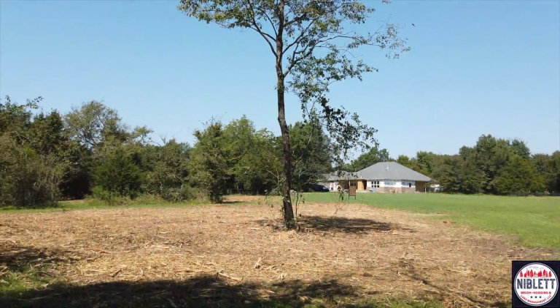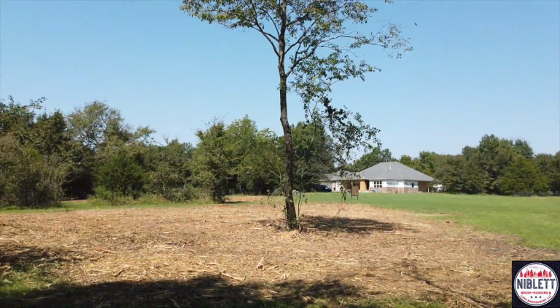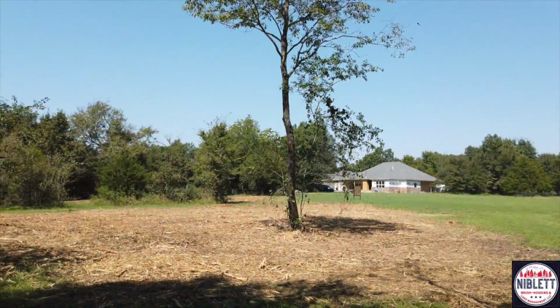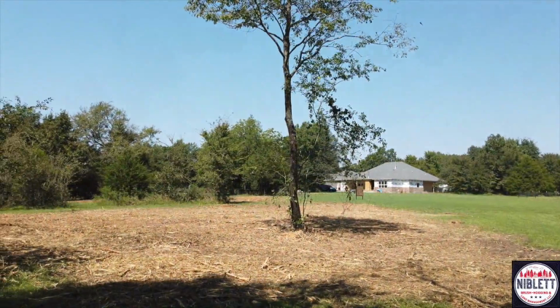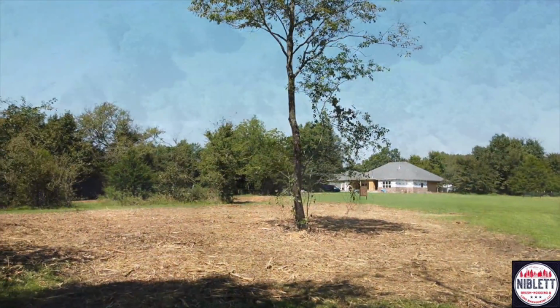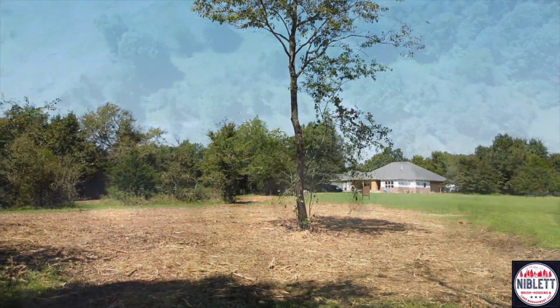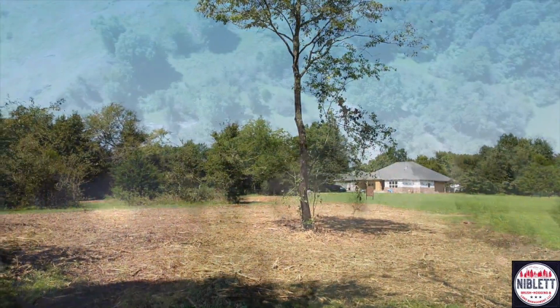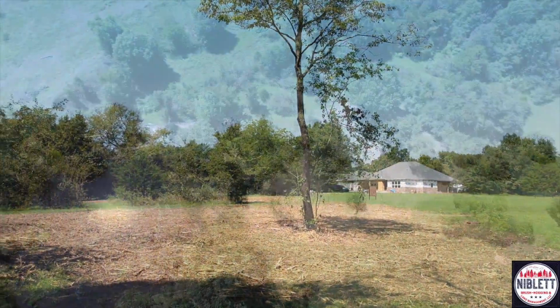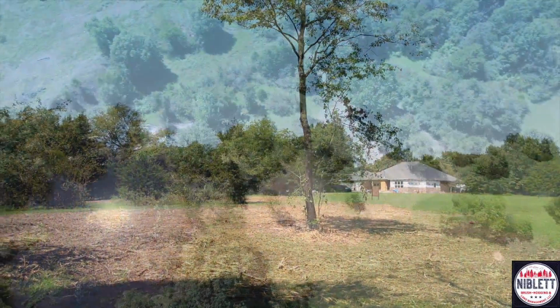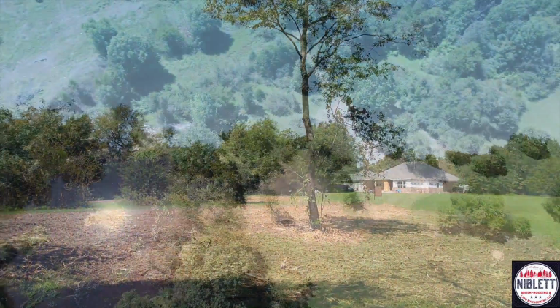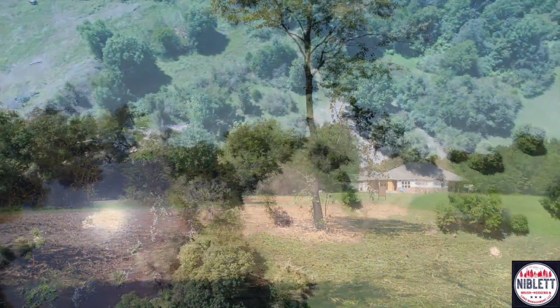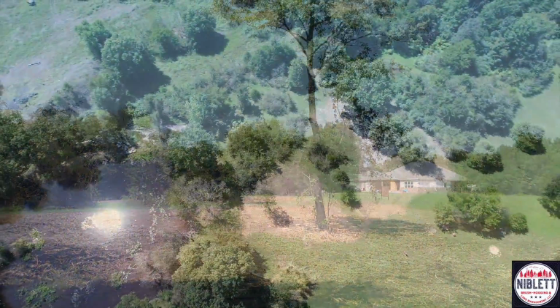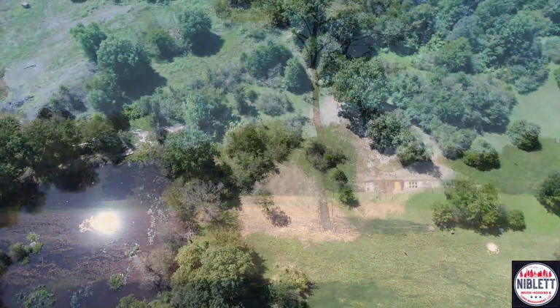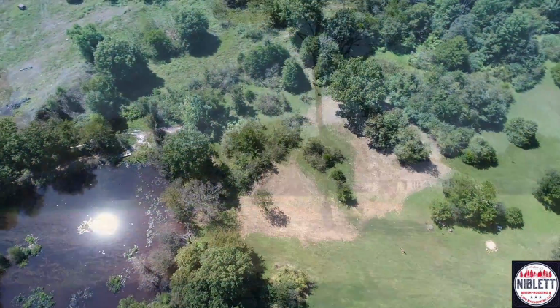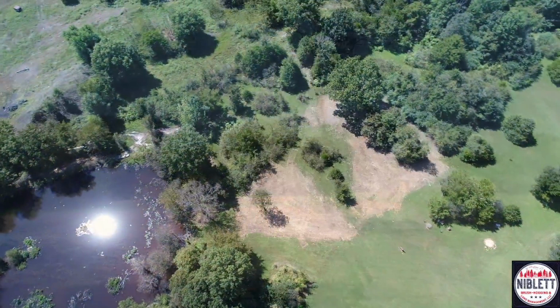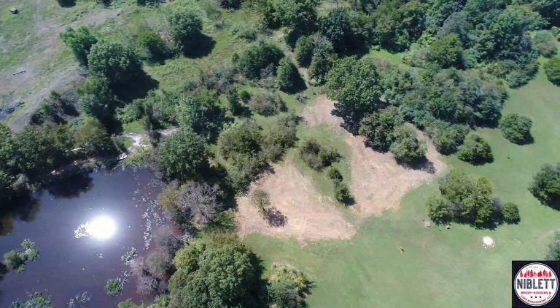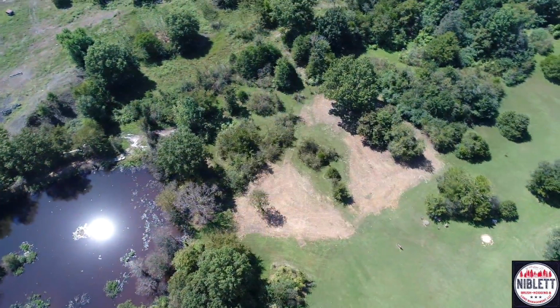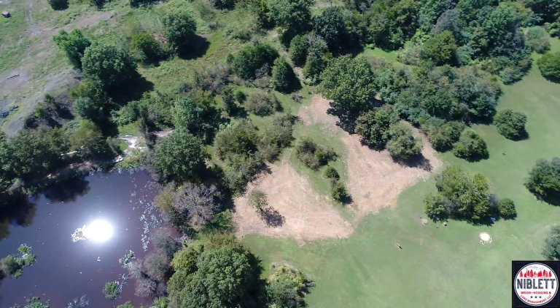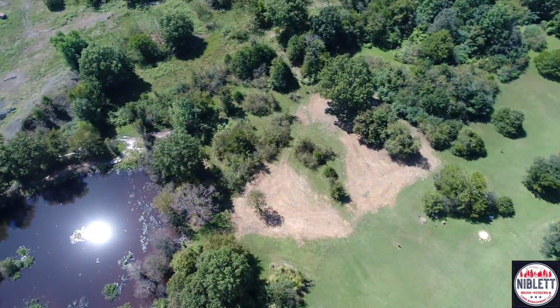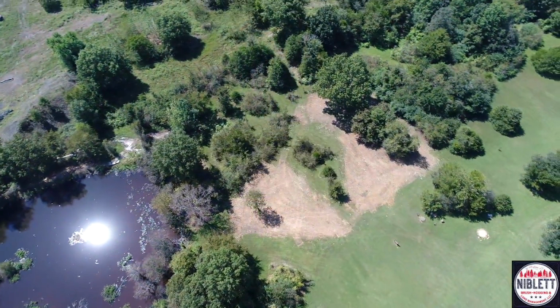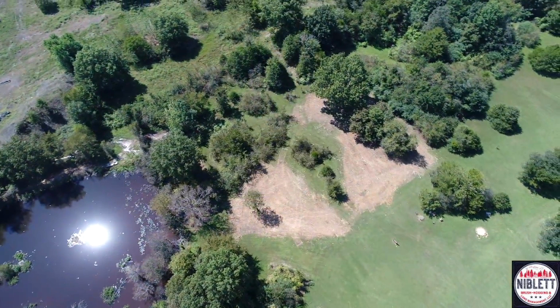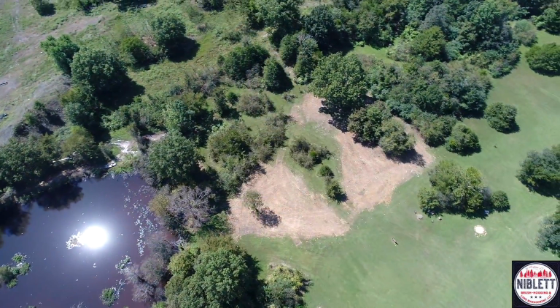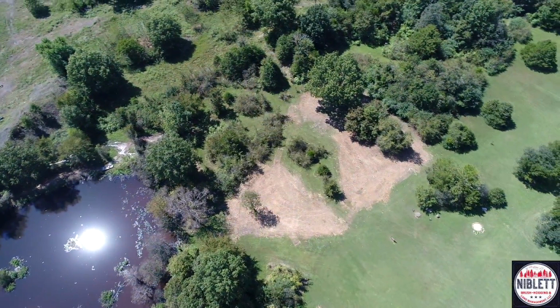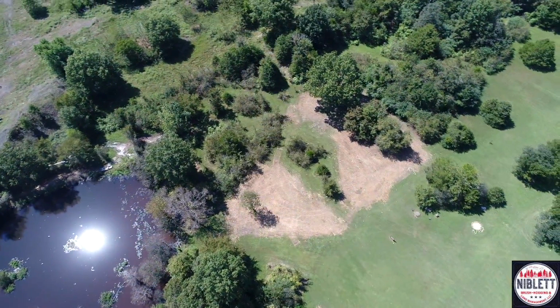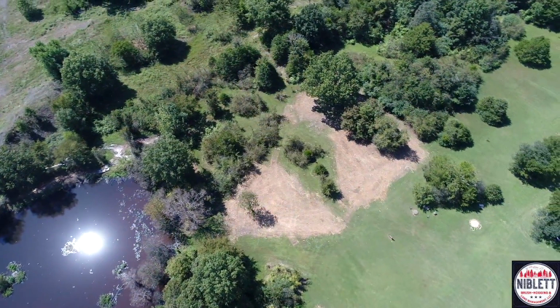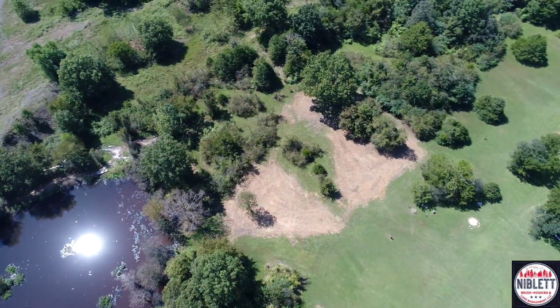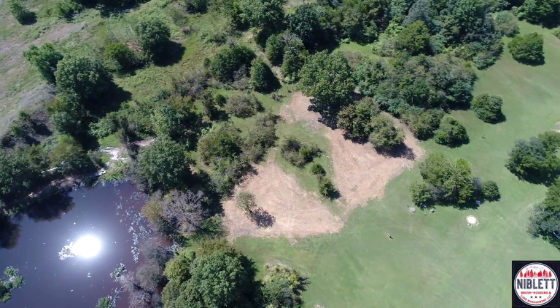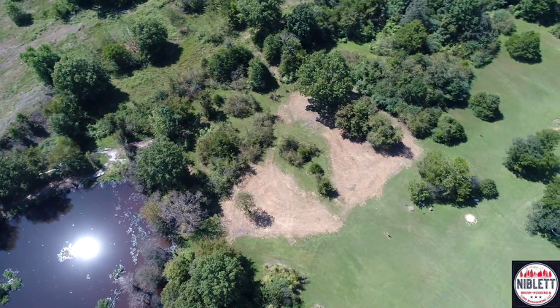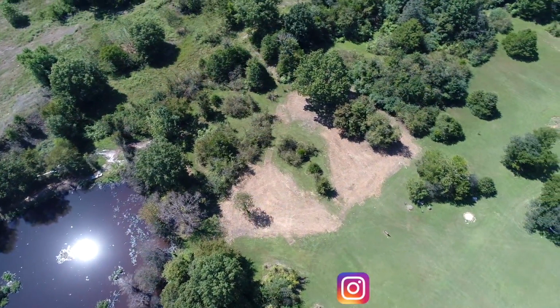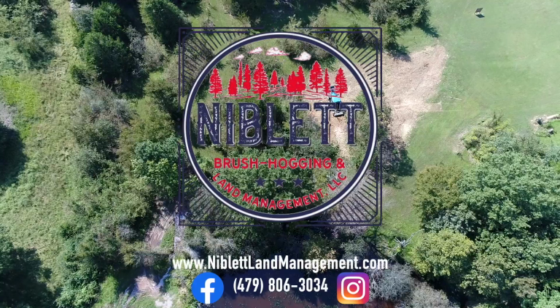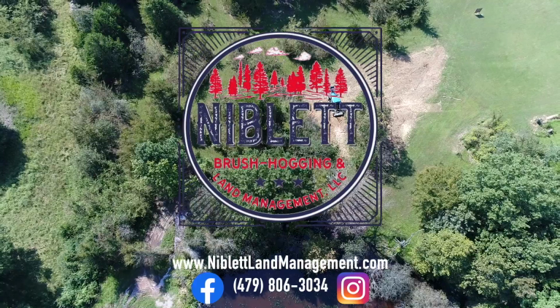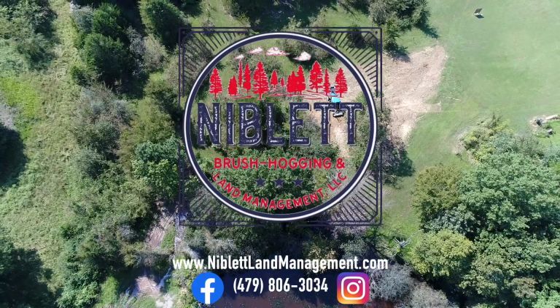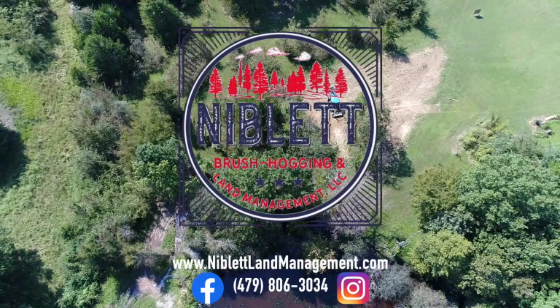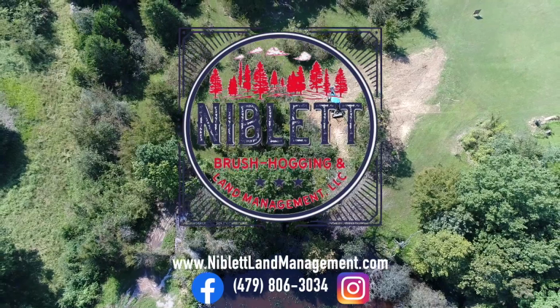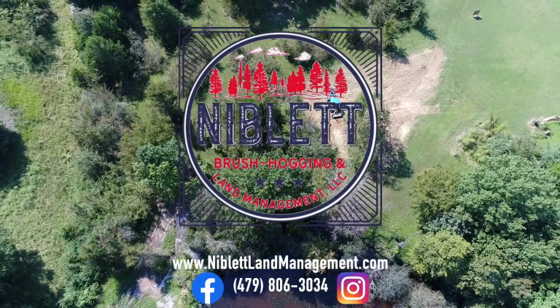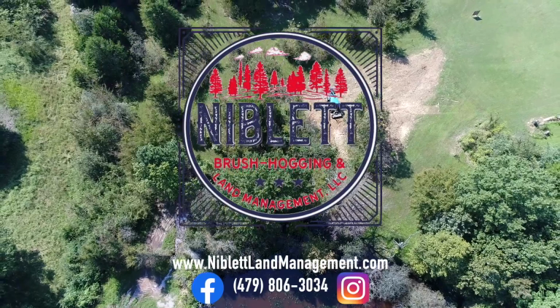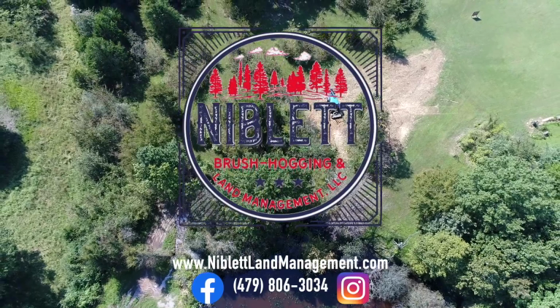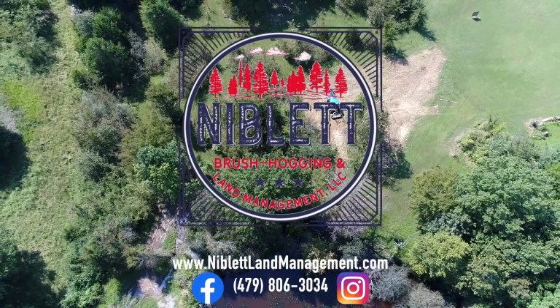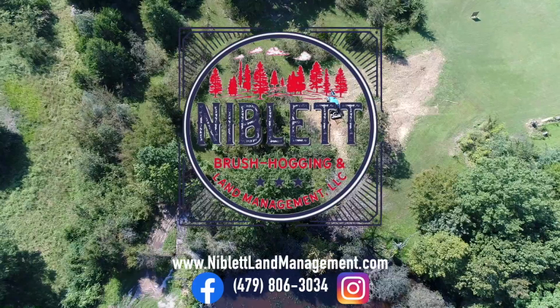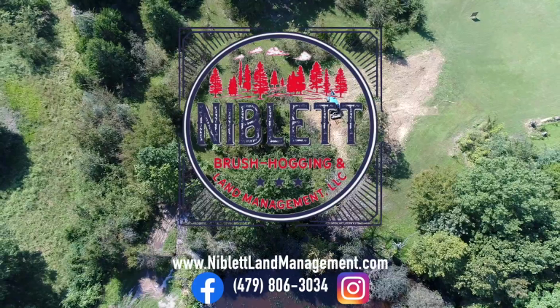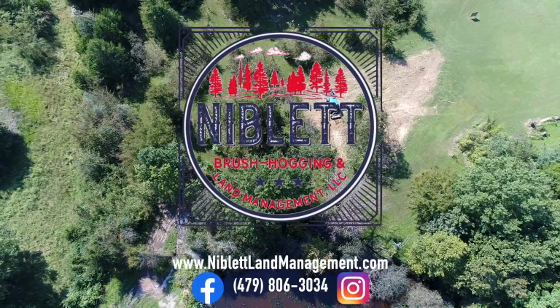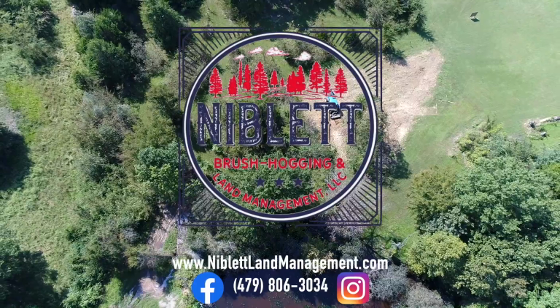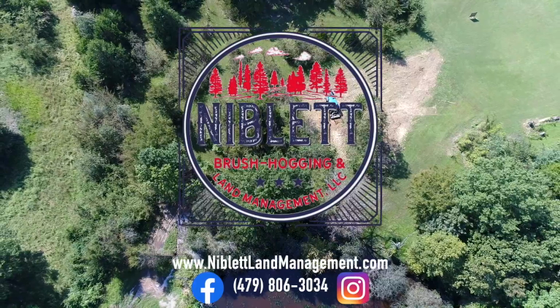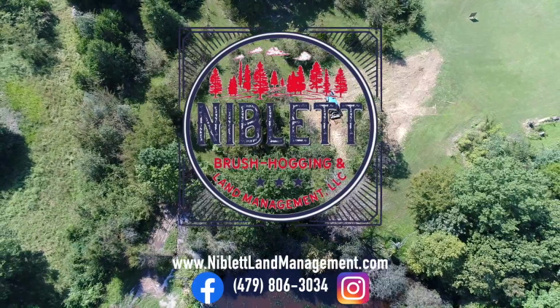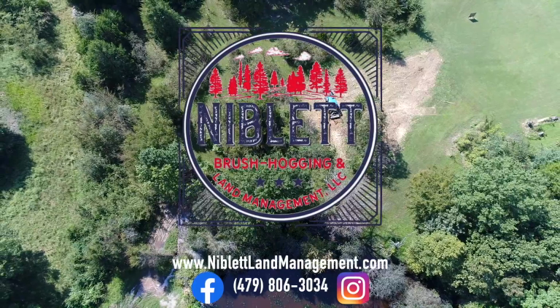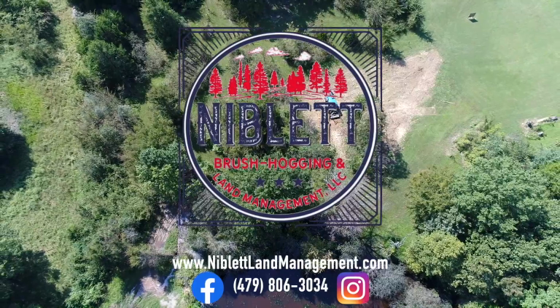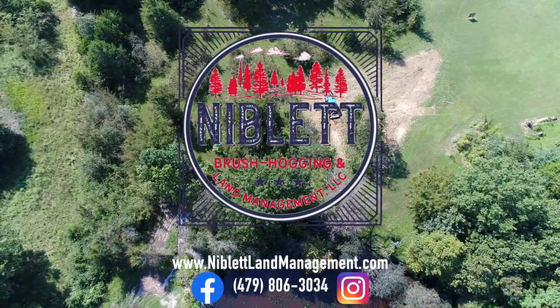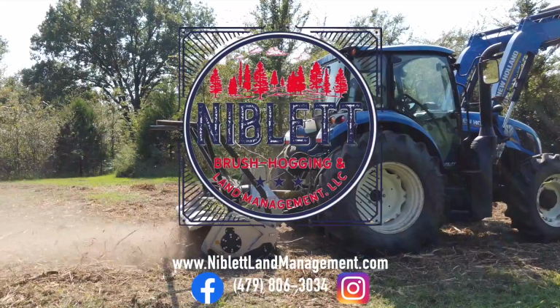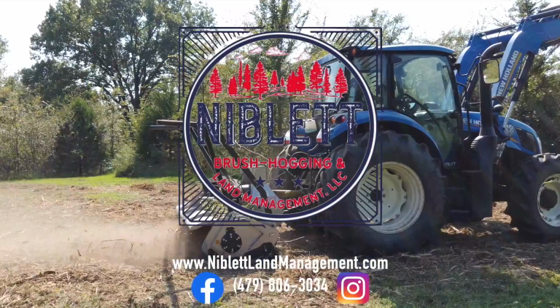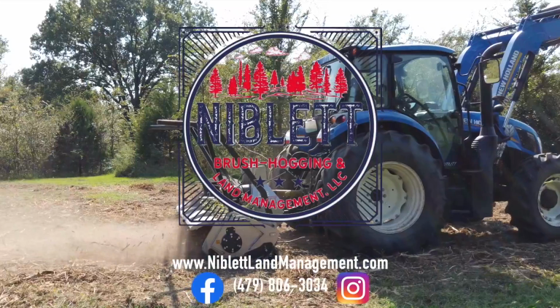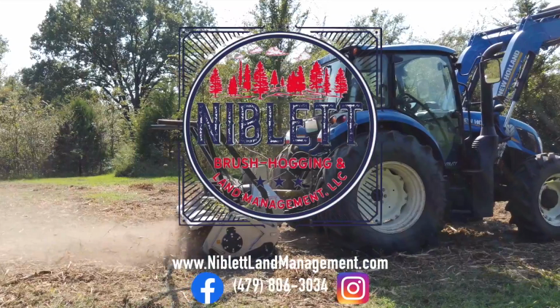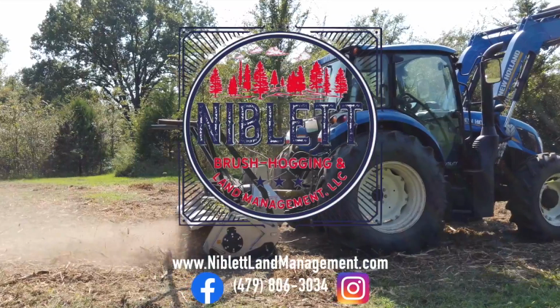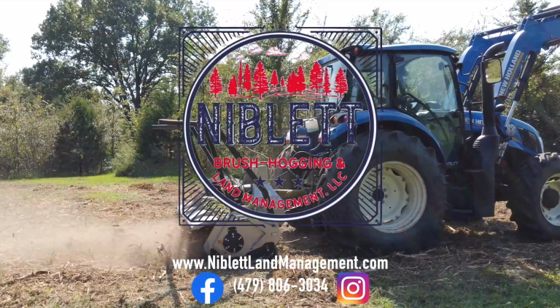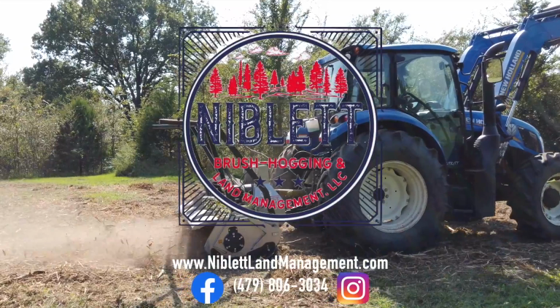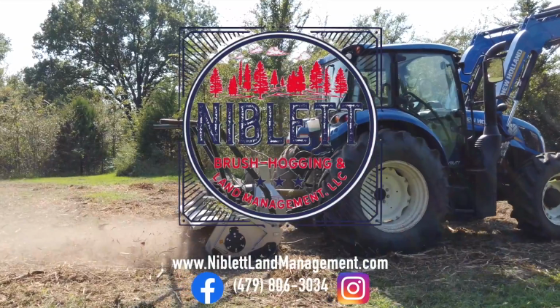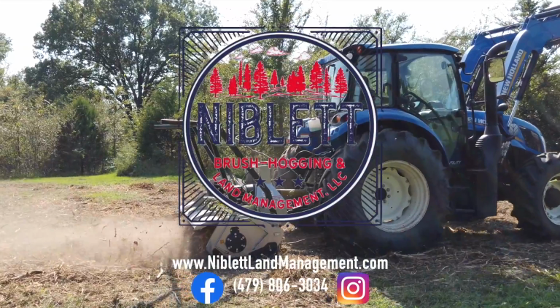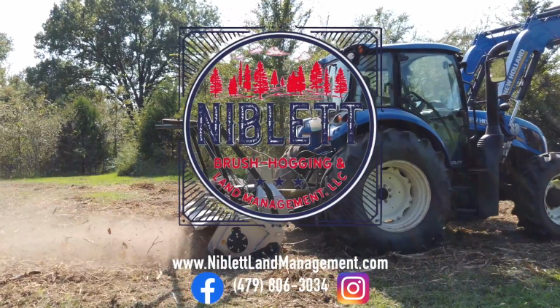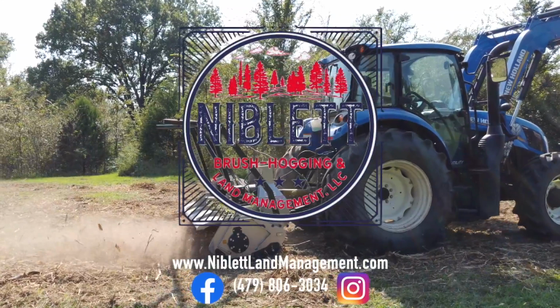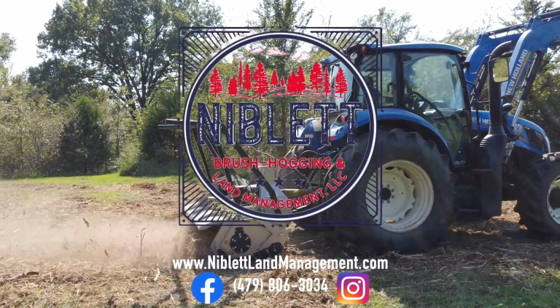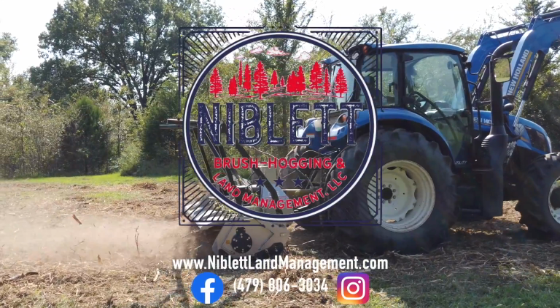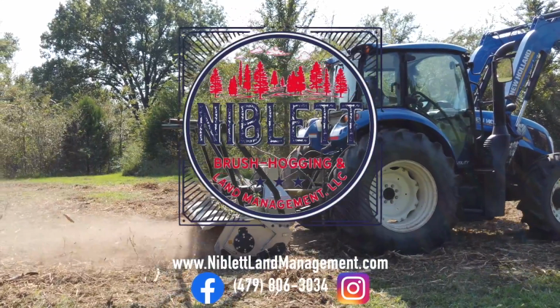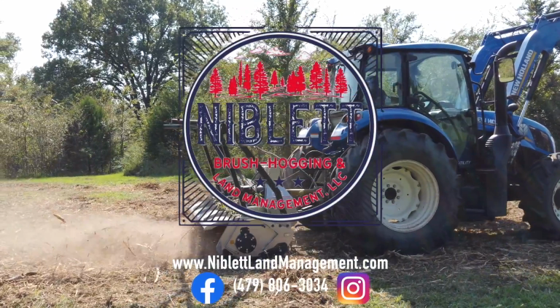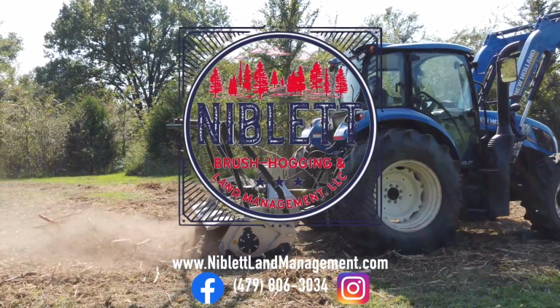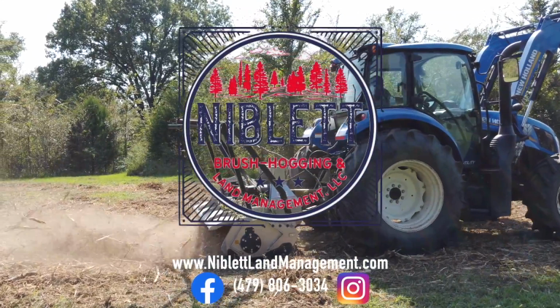As you can see in this before and after comparison. For your free, no obligation quote, contact us today.